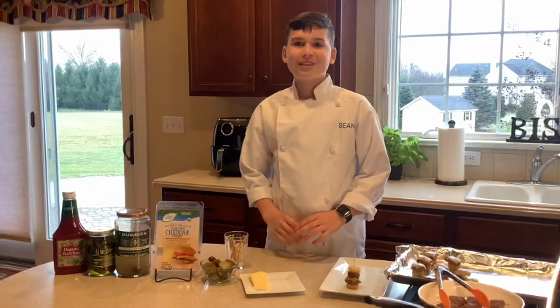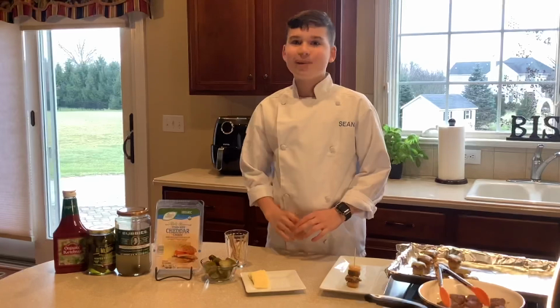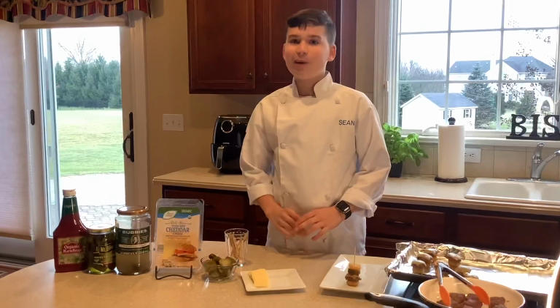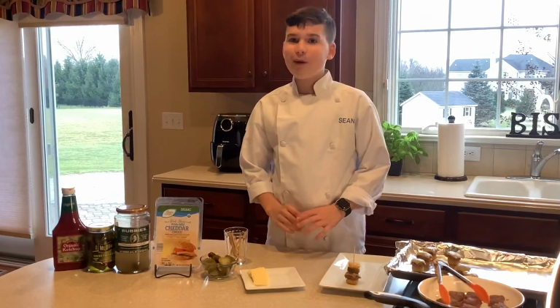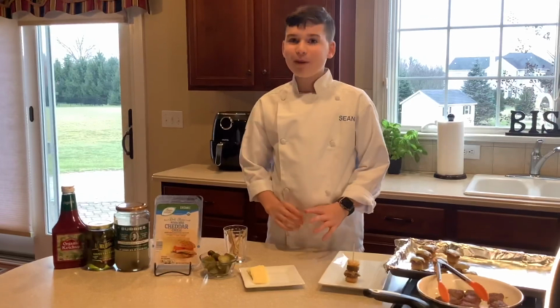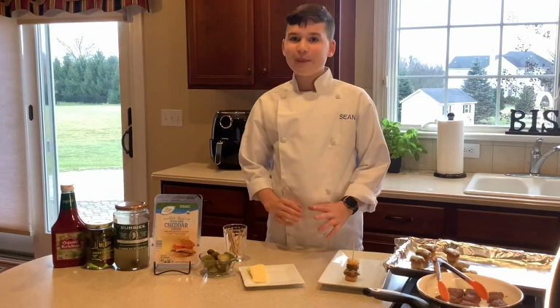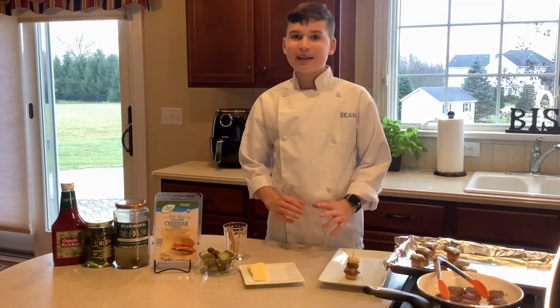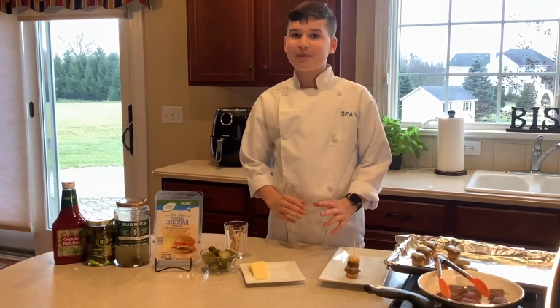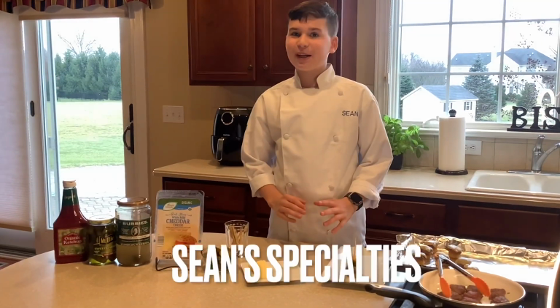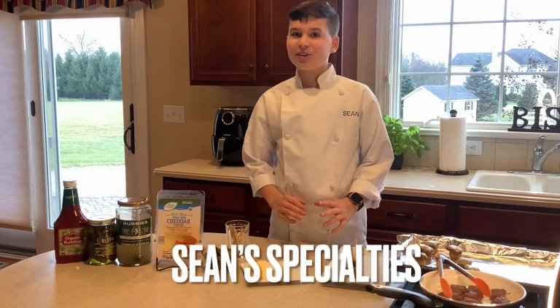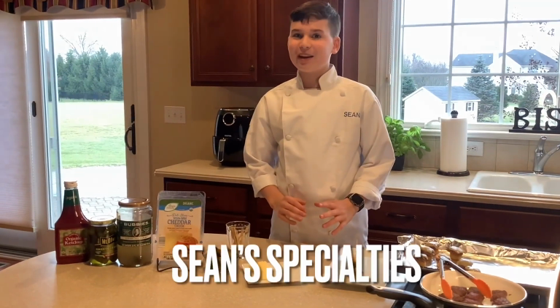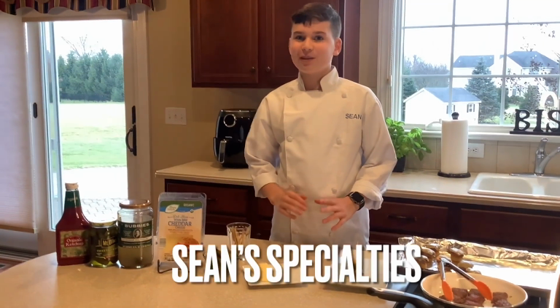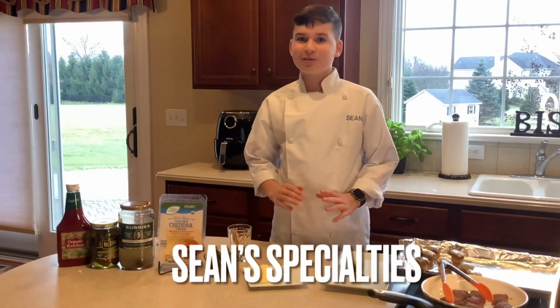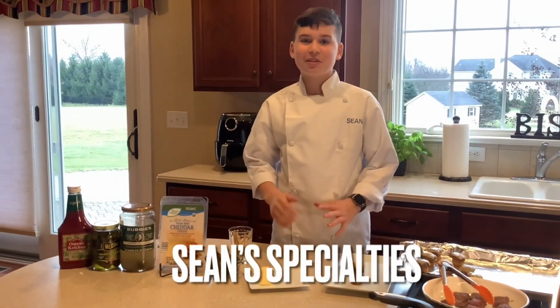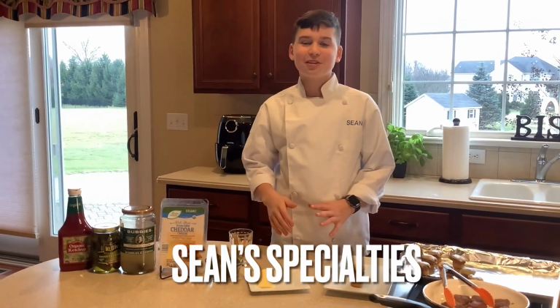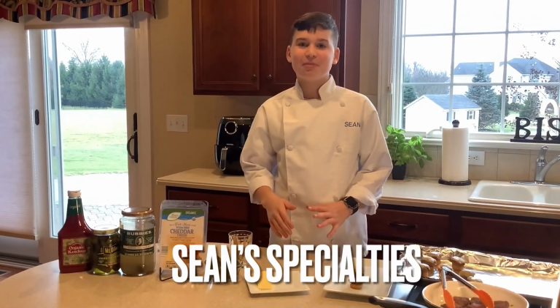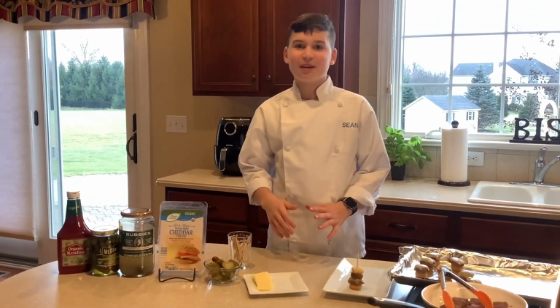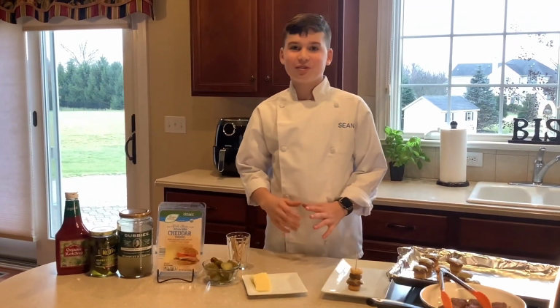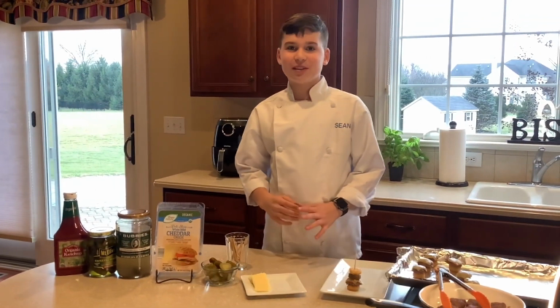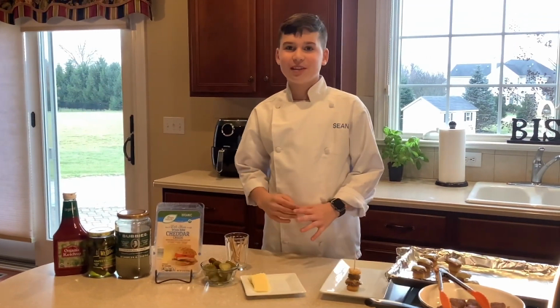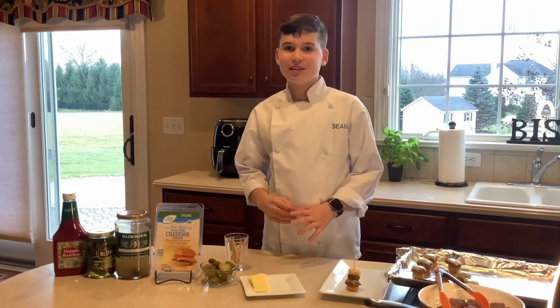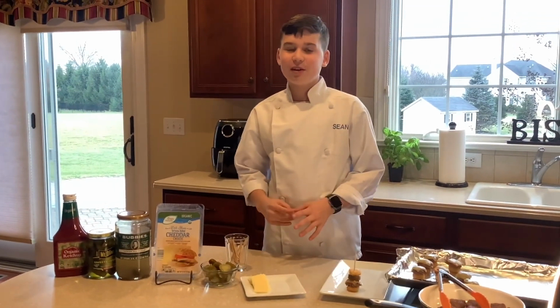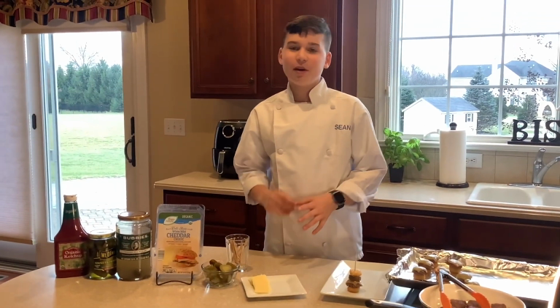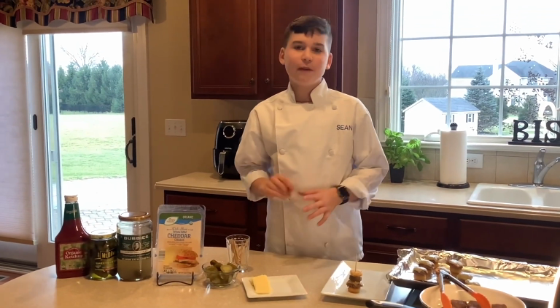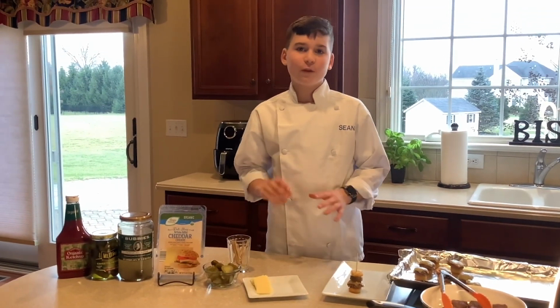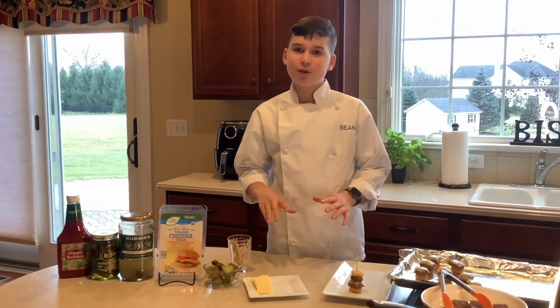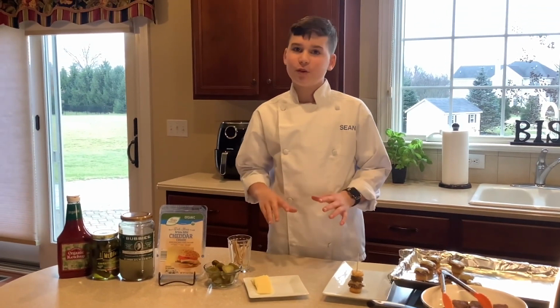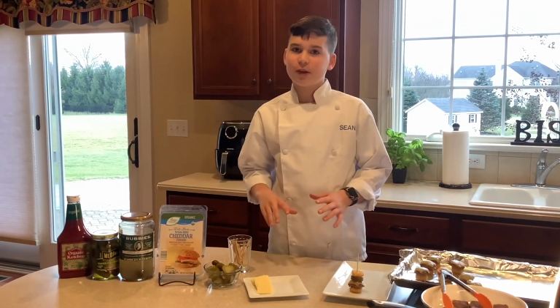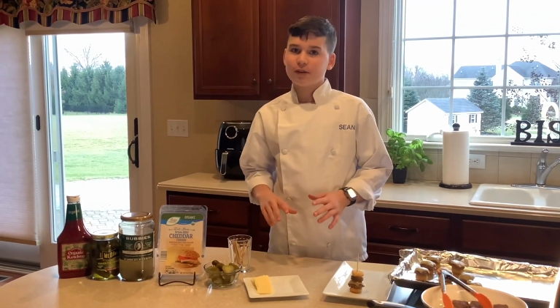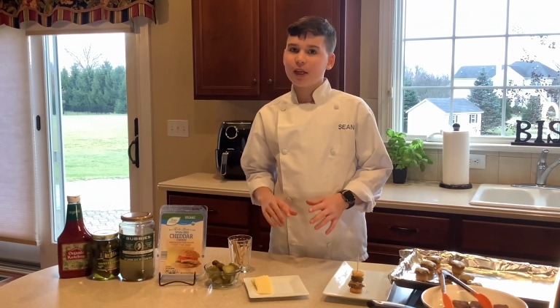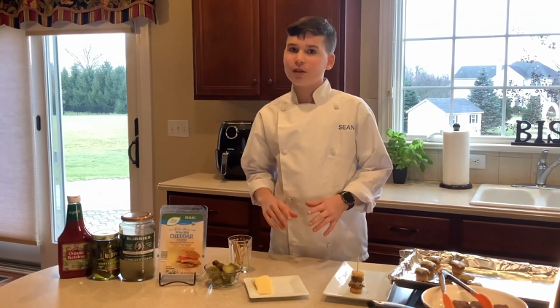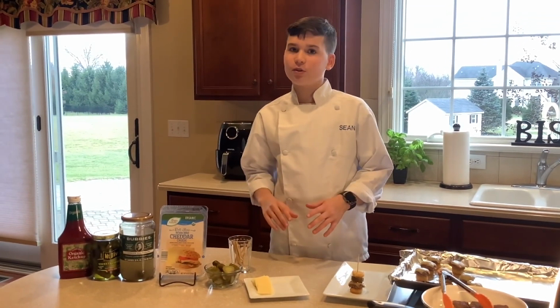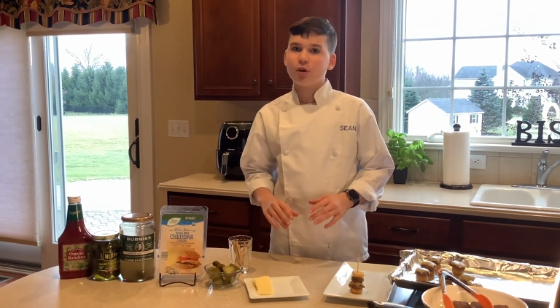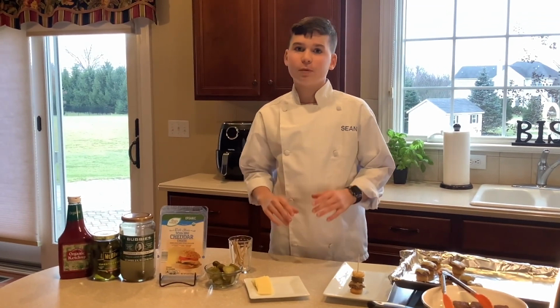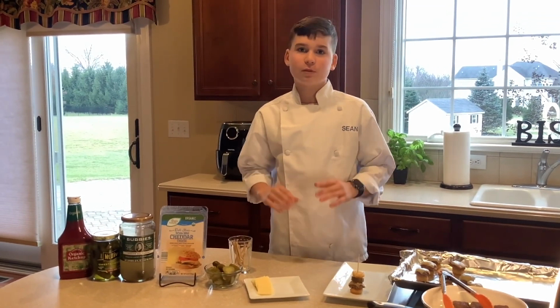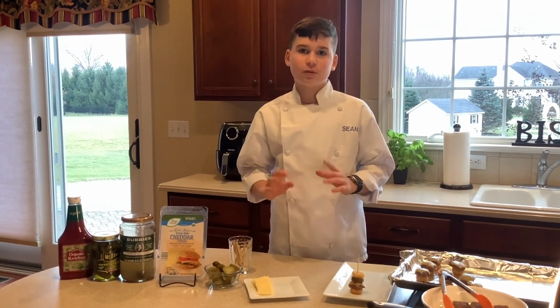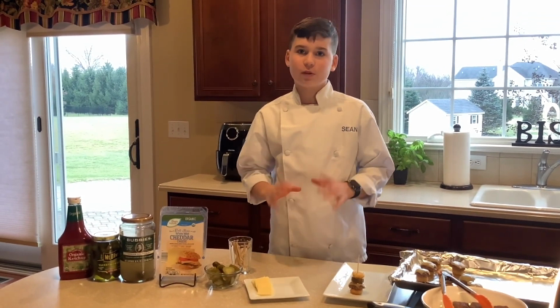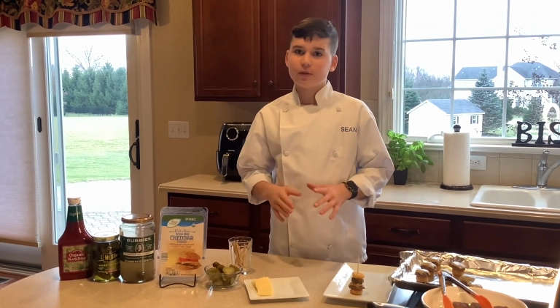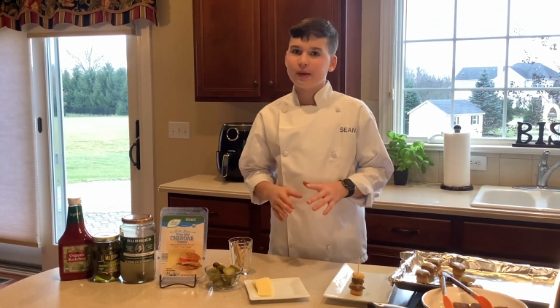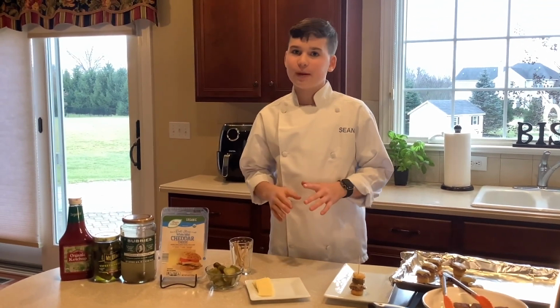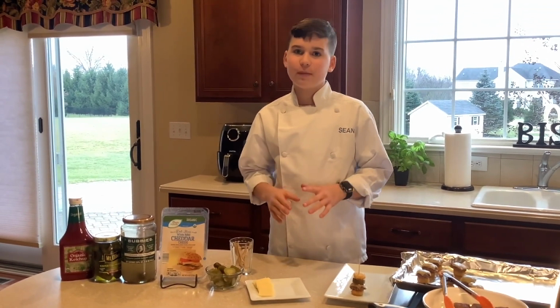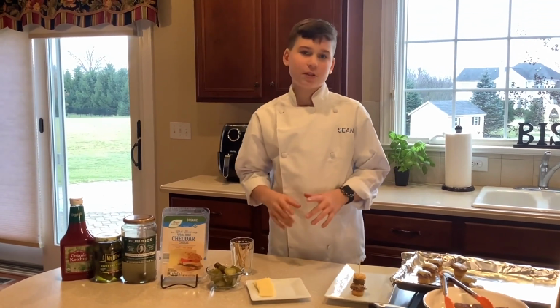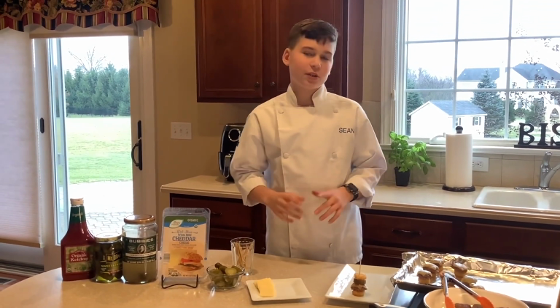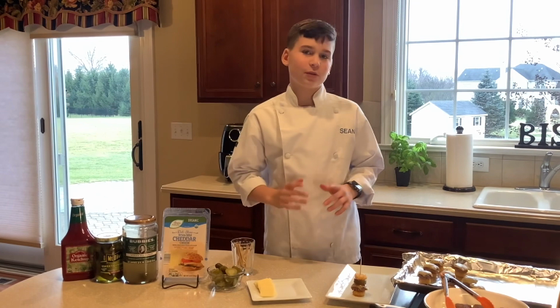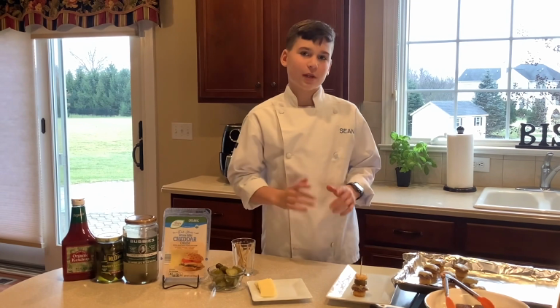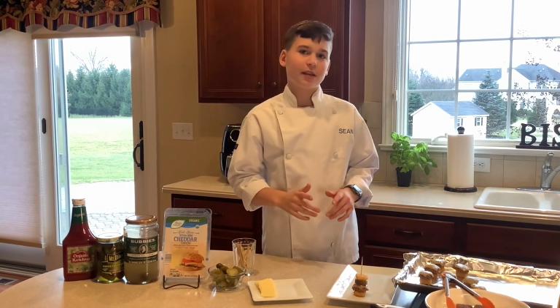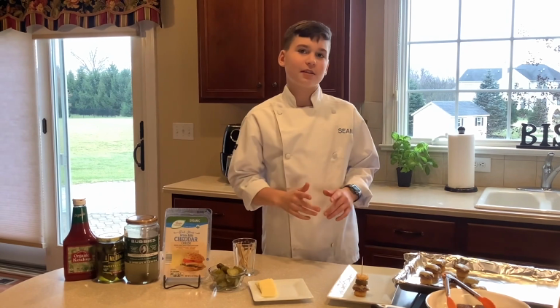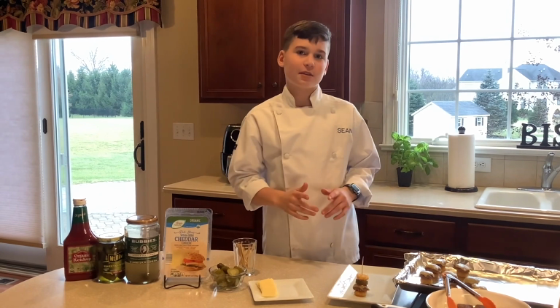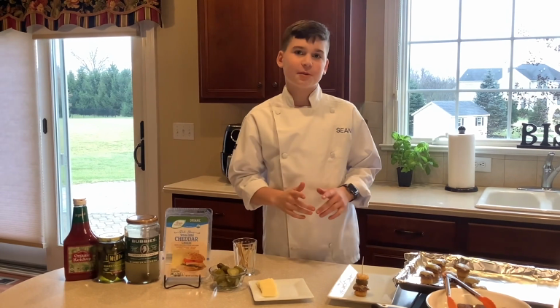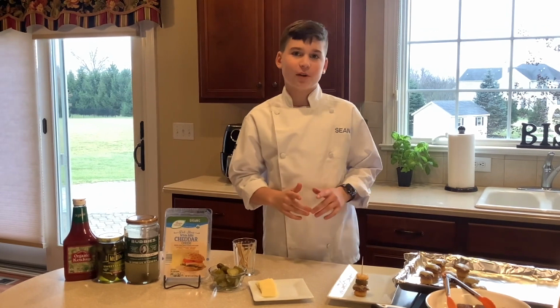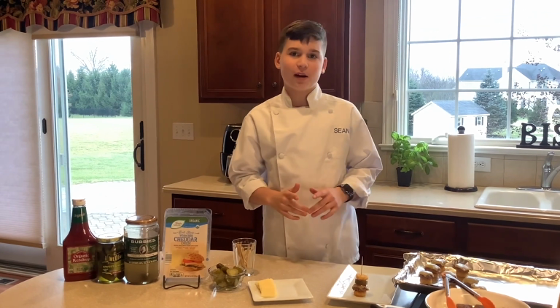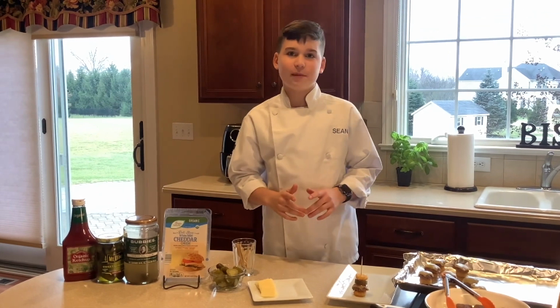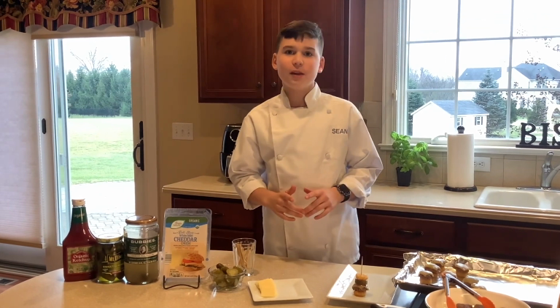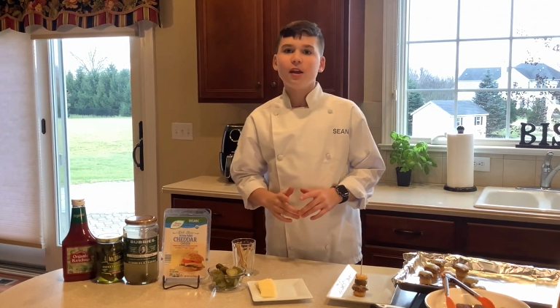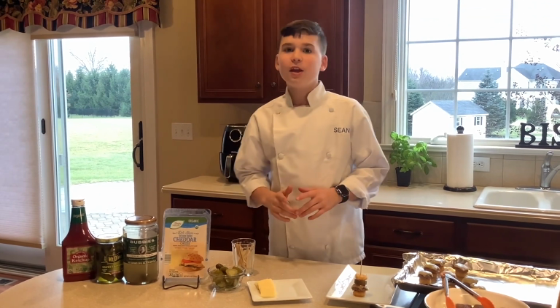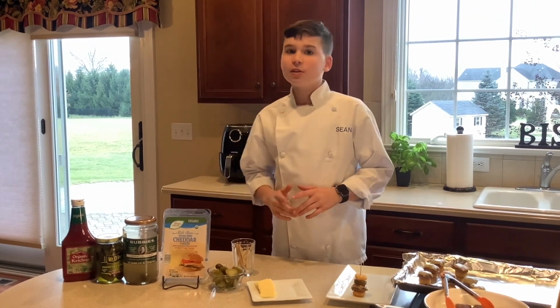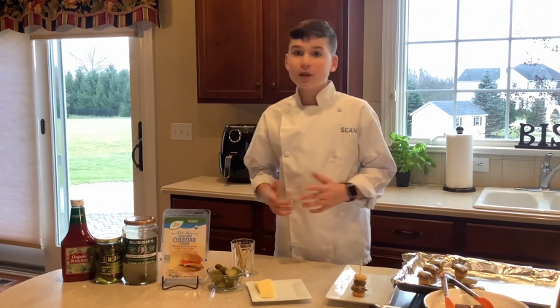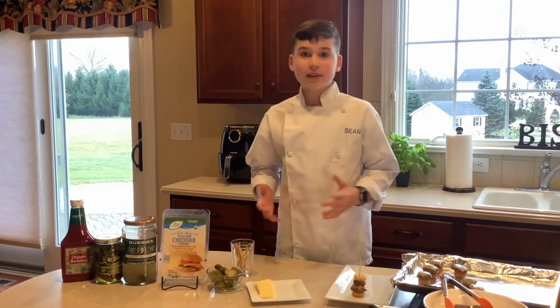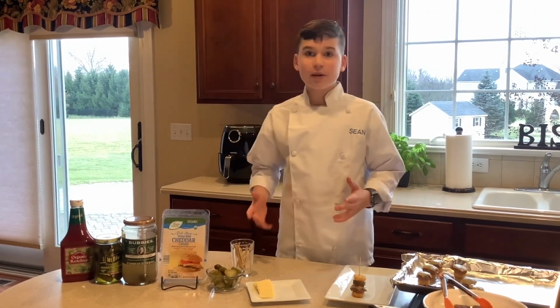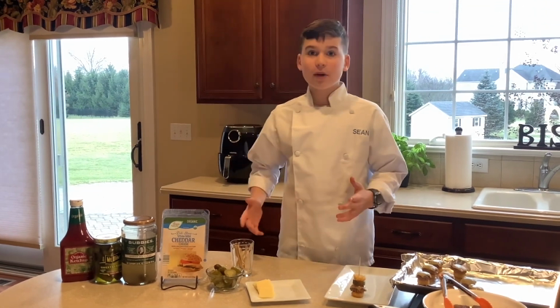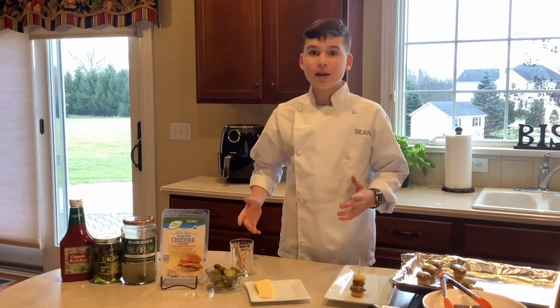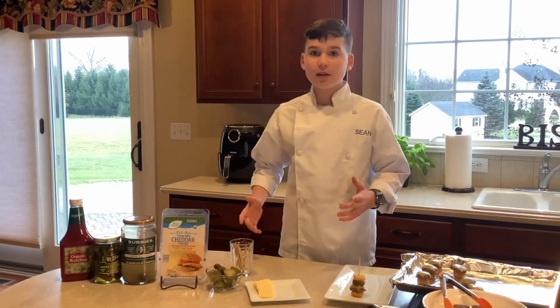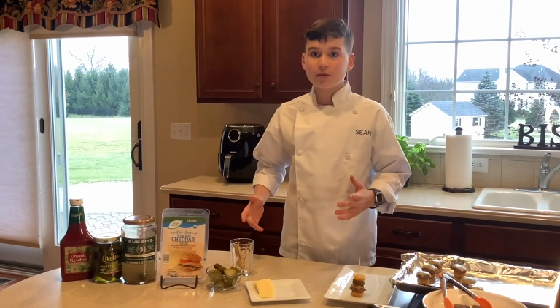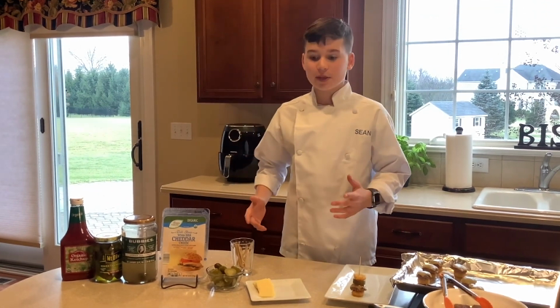Welcome back to my channel, Sean's Specialty. If you're new here, thank you so much for joining me — make sure you like and subscribe. Let's get right into it.